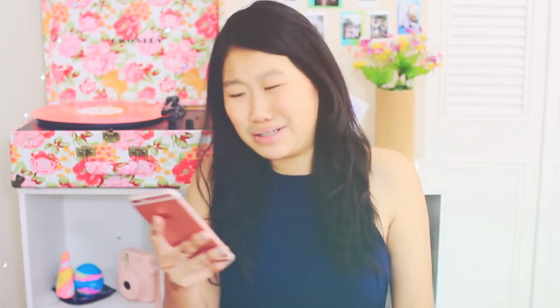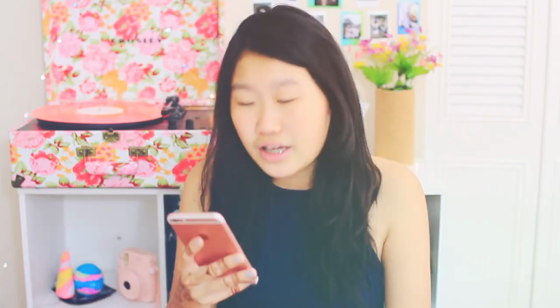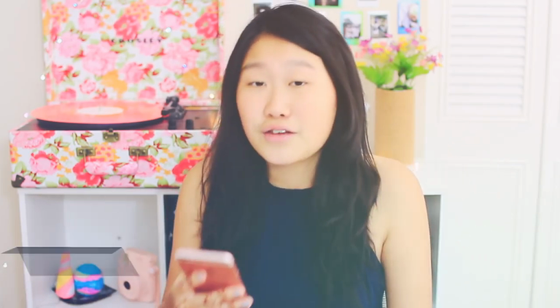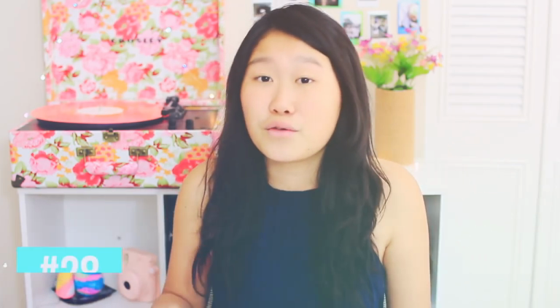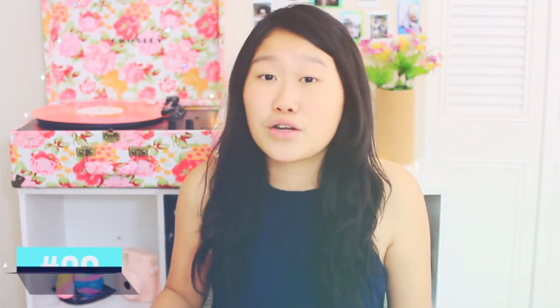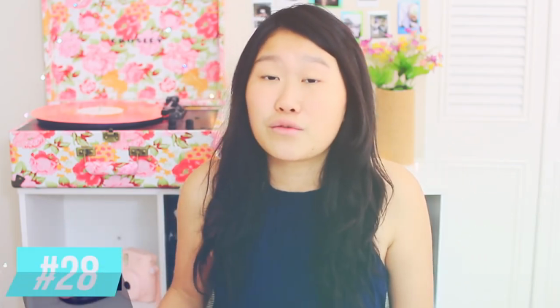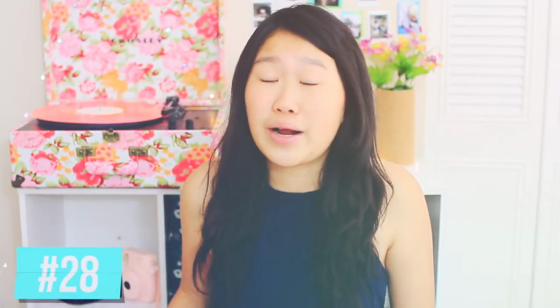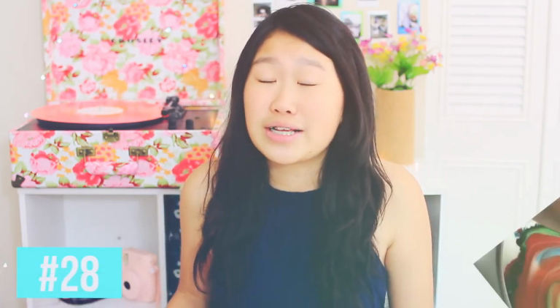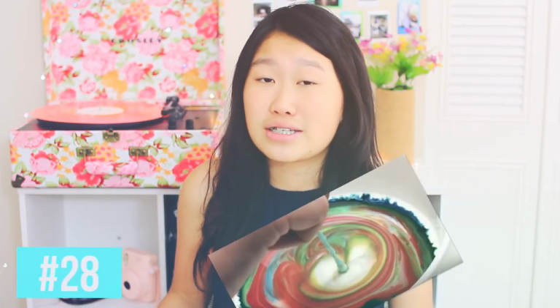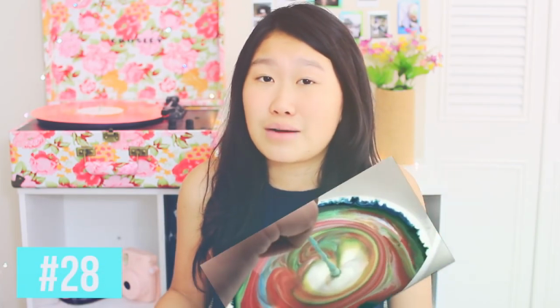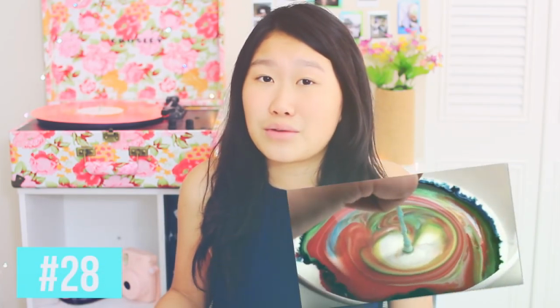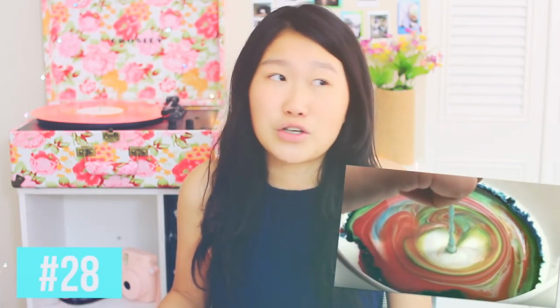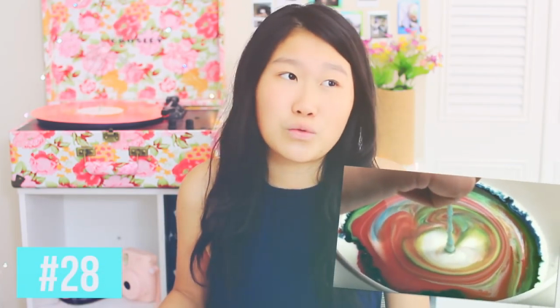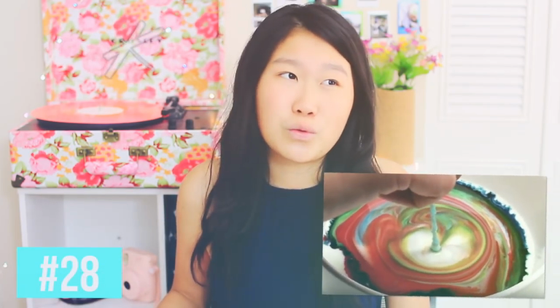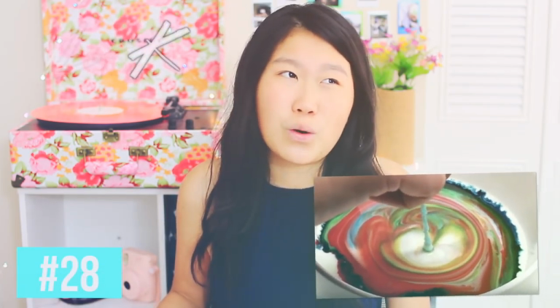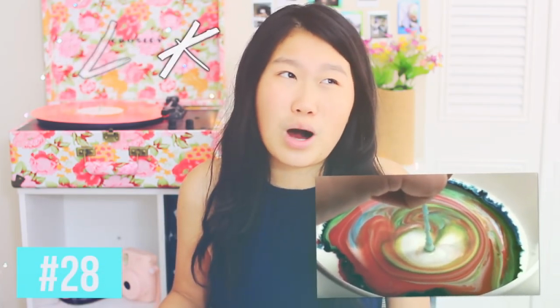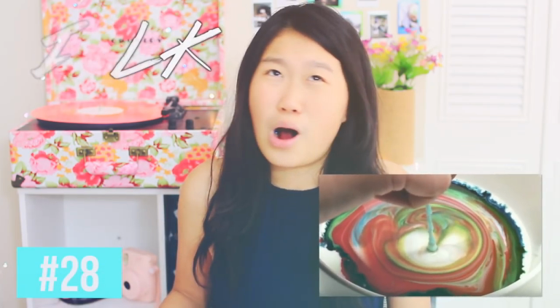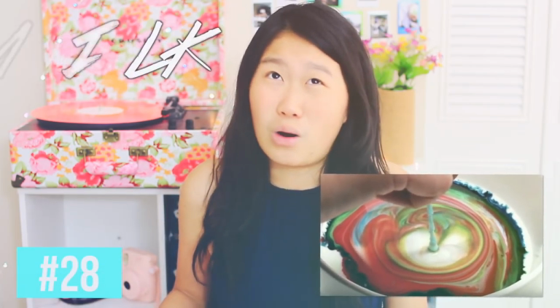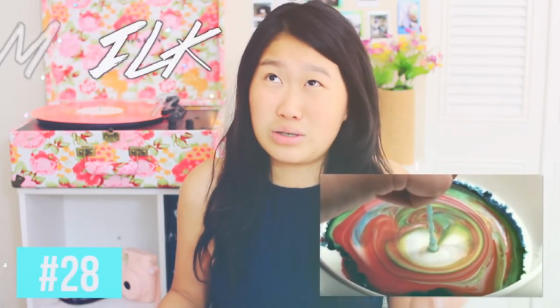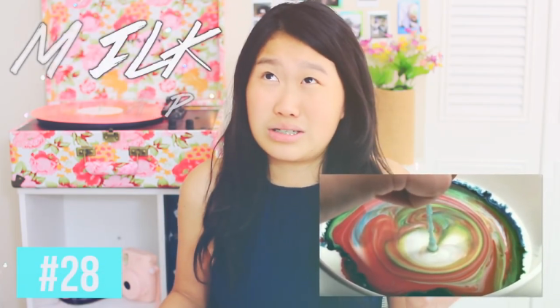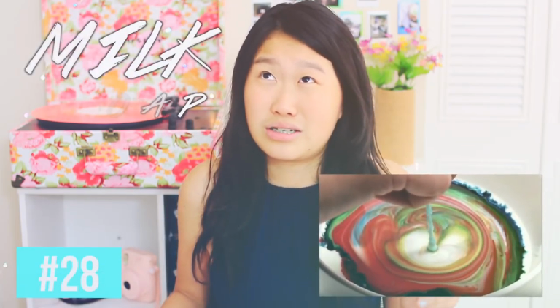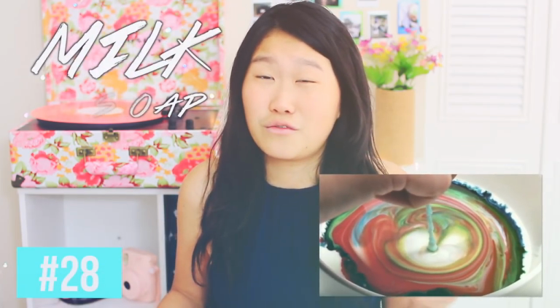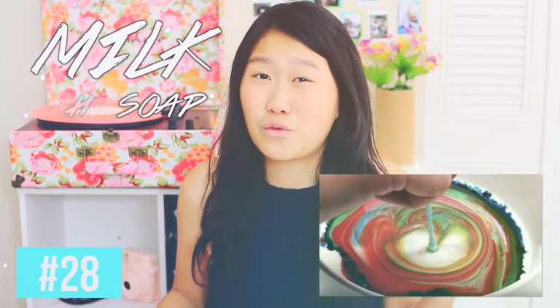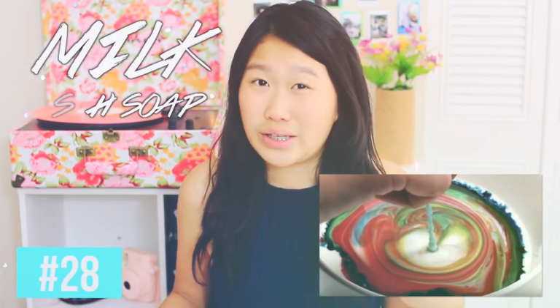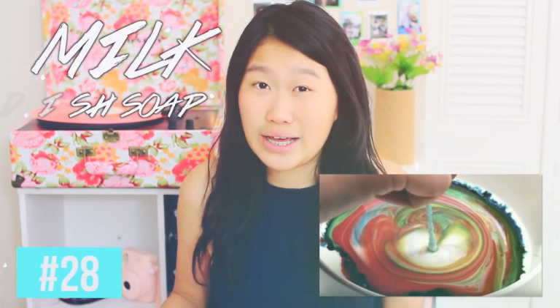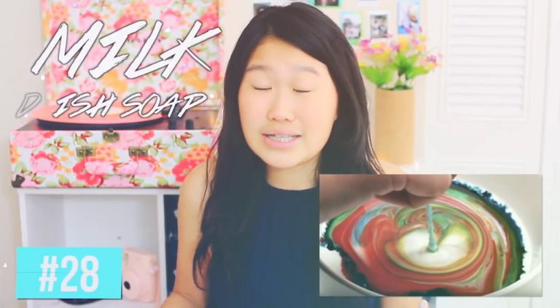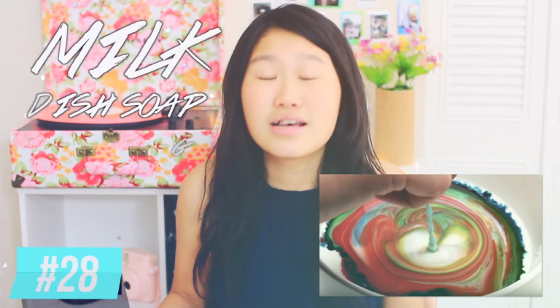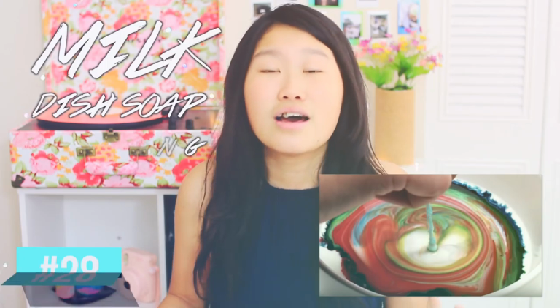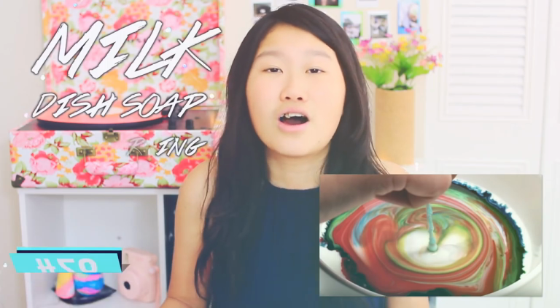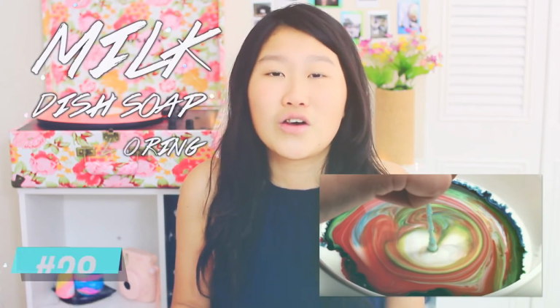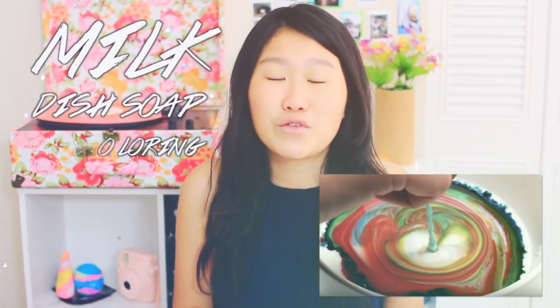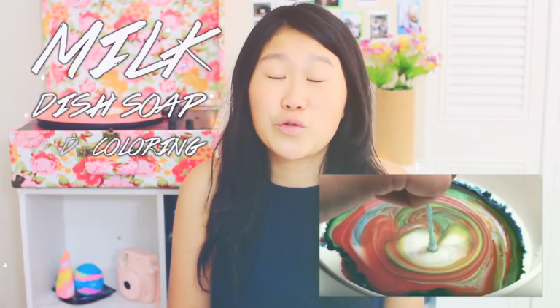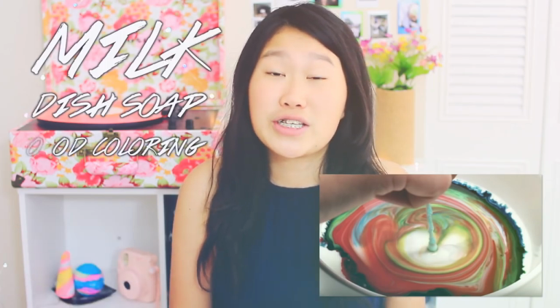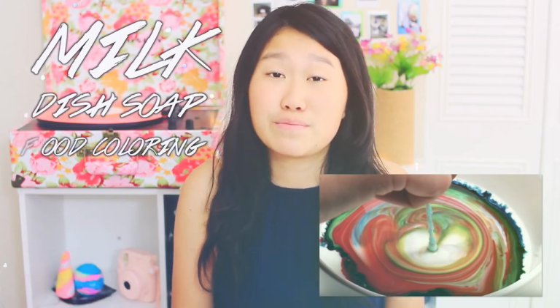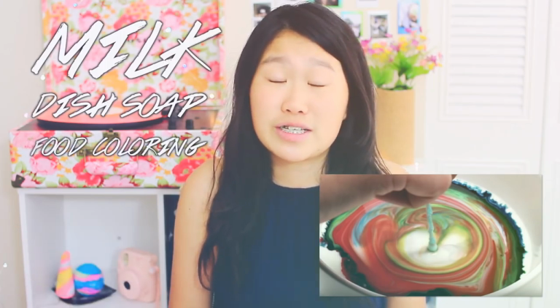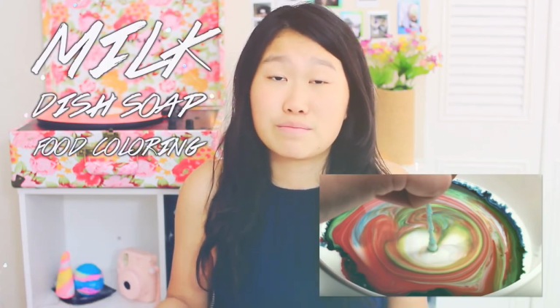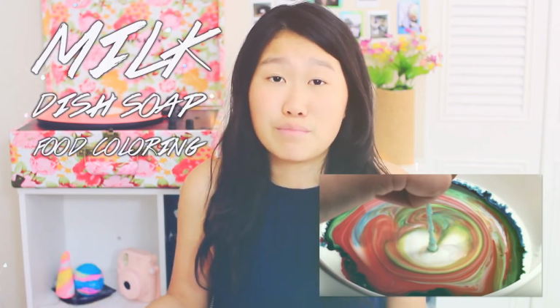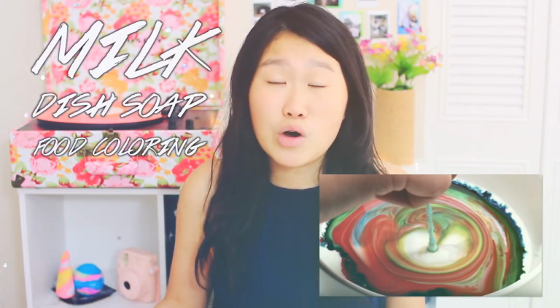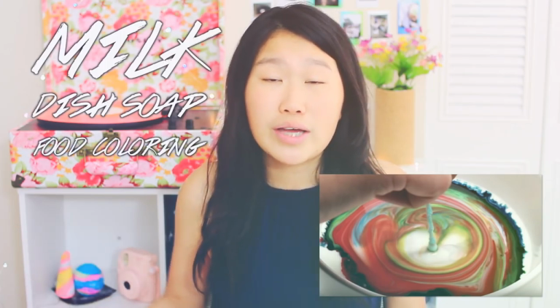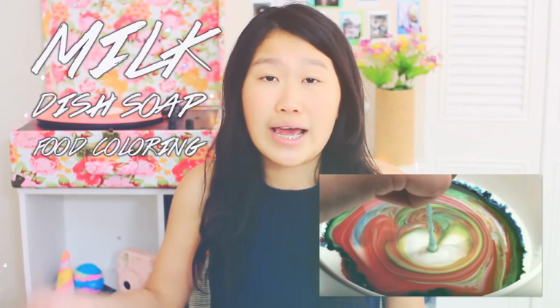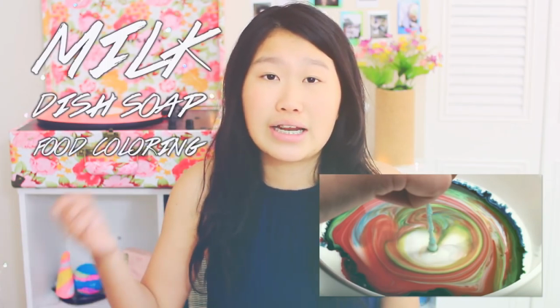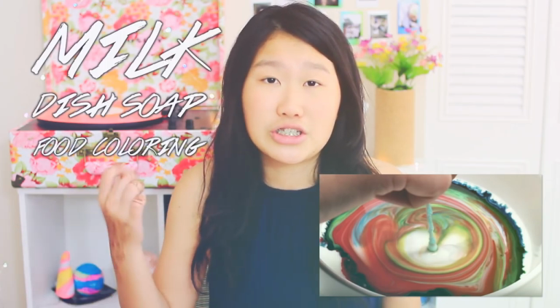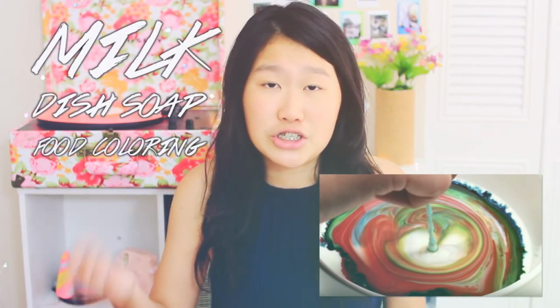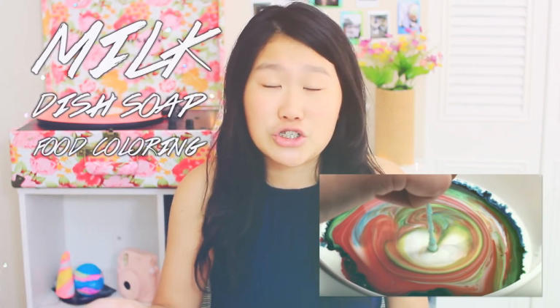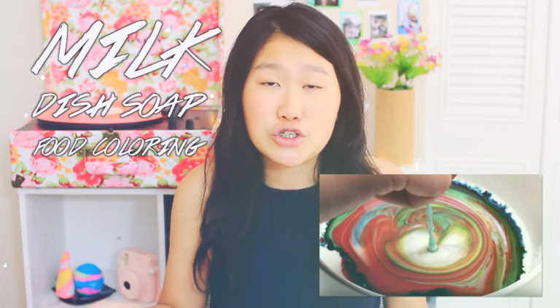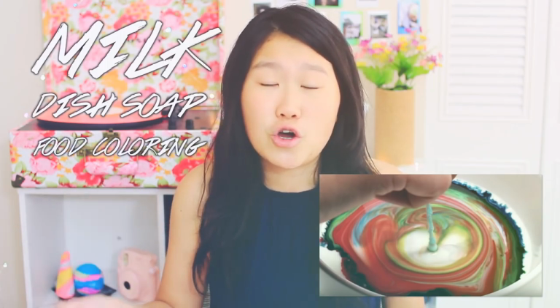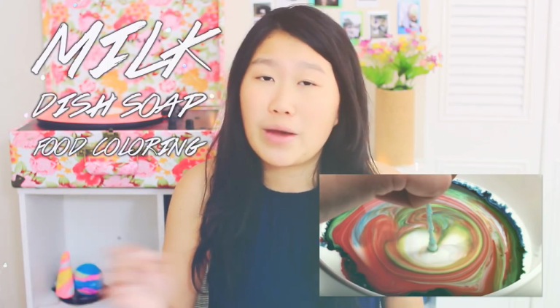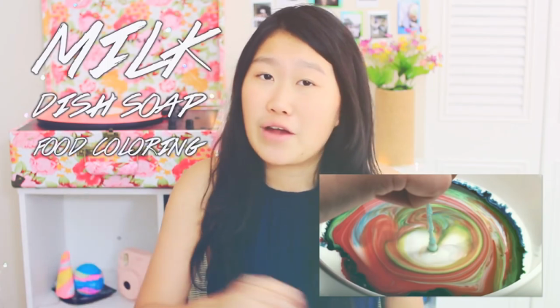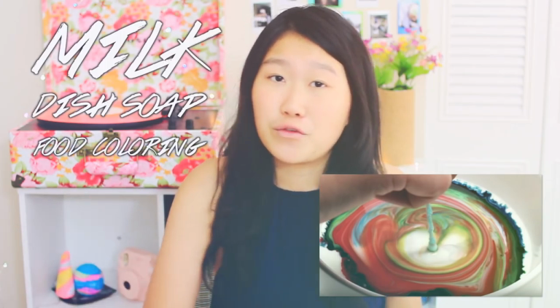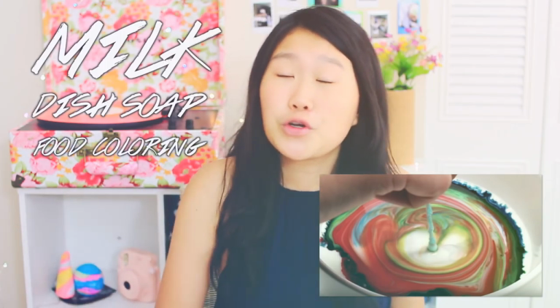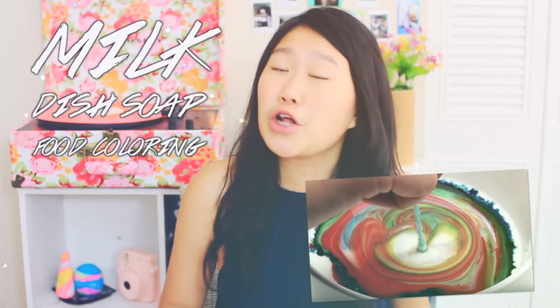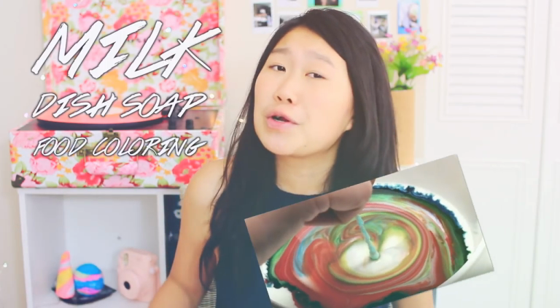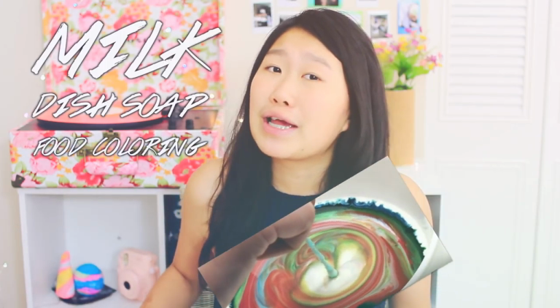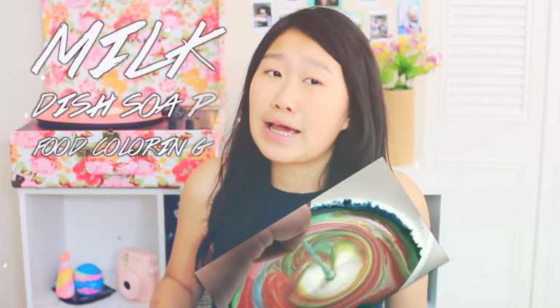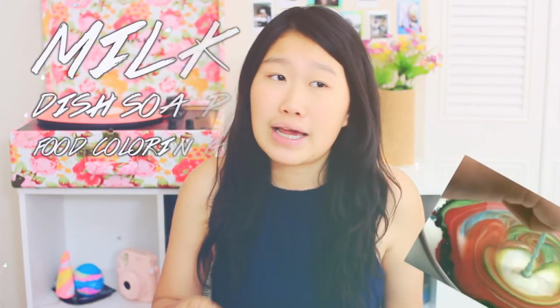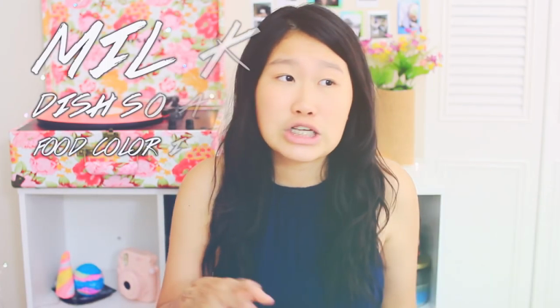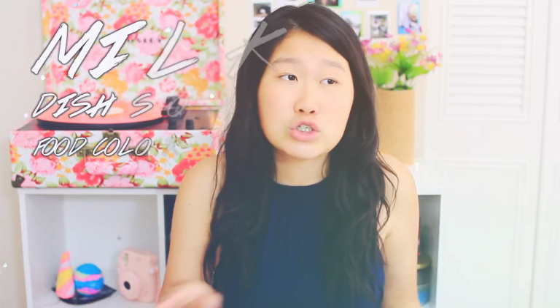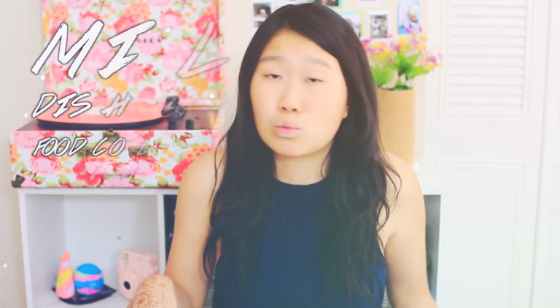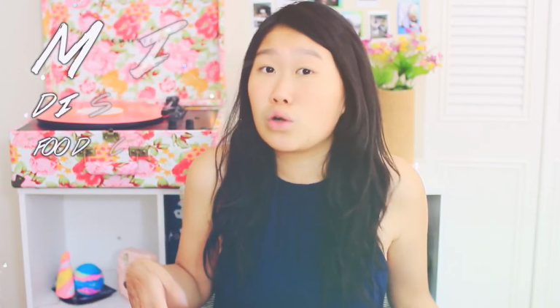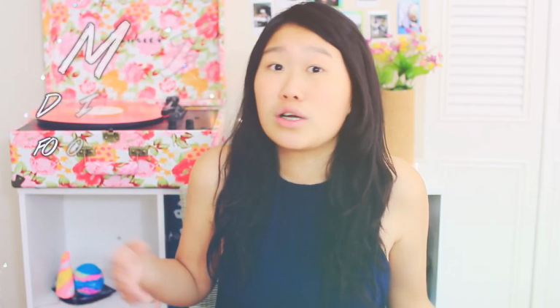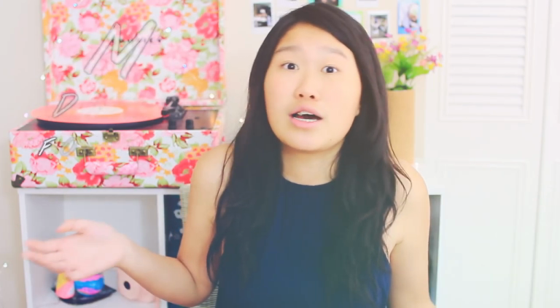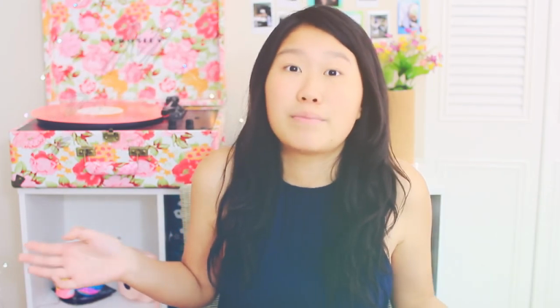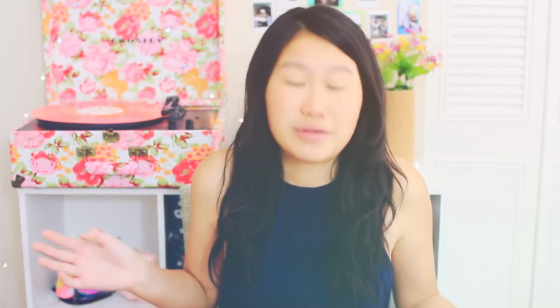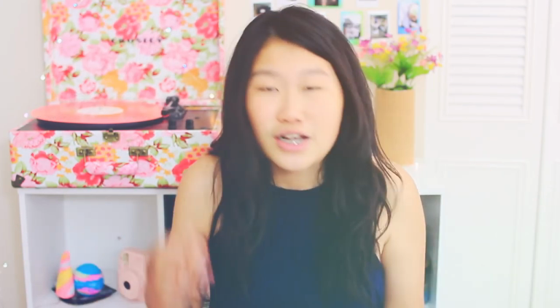If you want to create some really cool art for the kids, all you have to do is mix milk, dish soap, and food coloring and swirl it up.